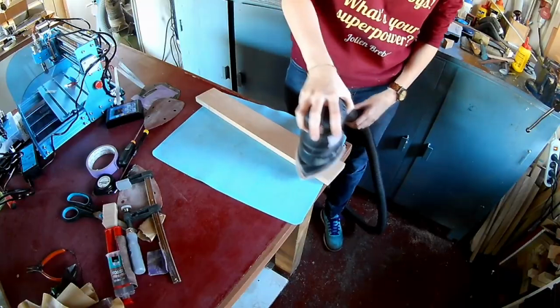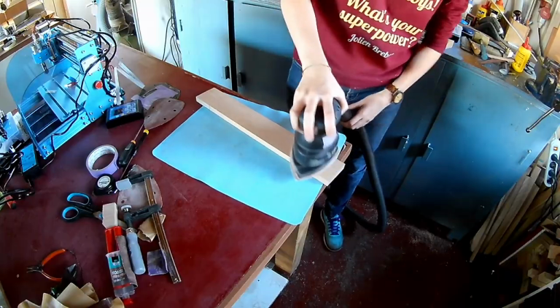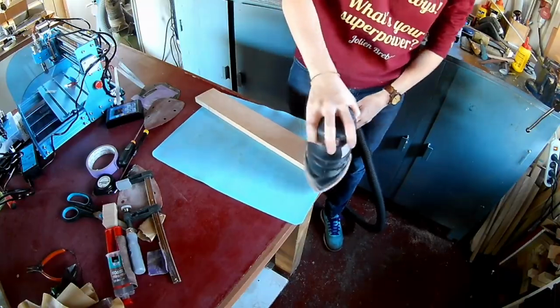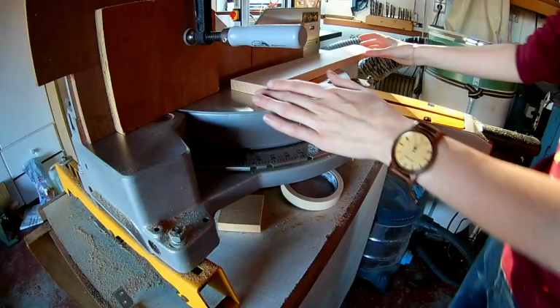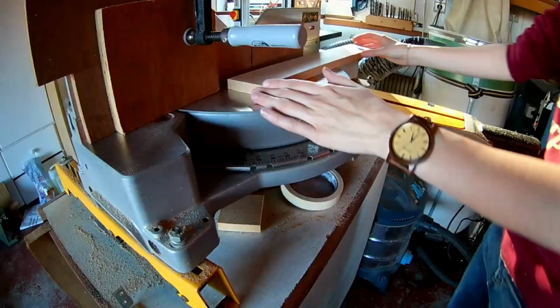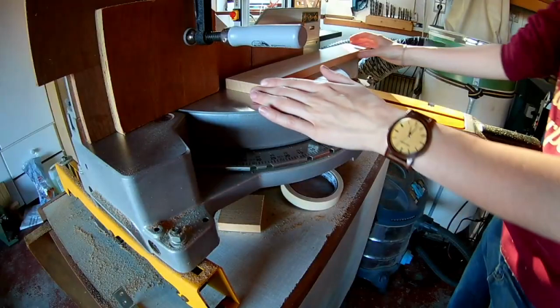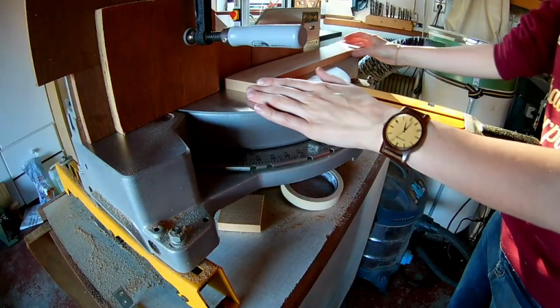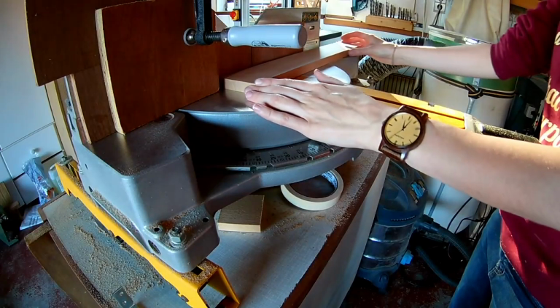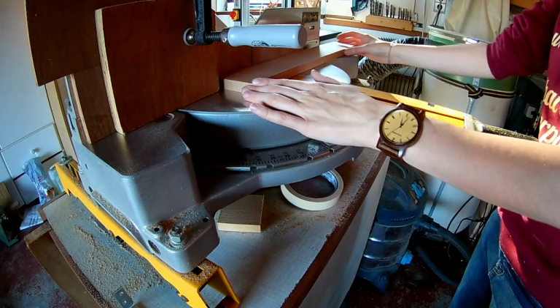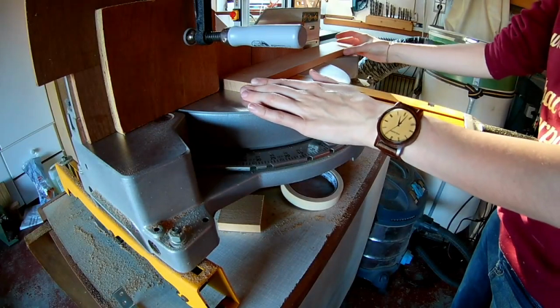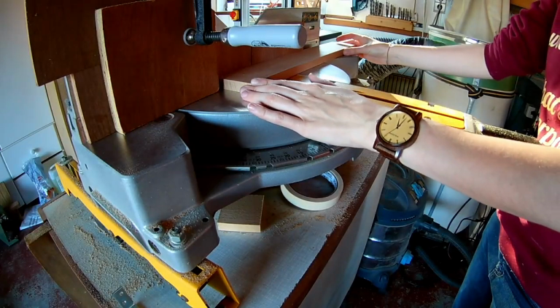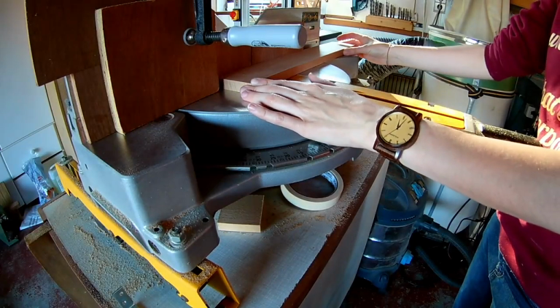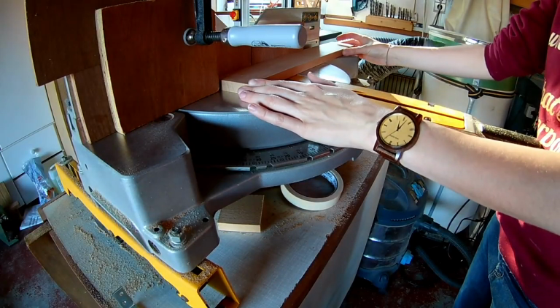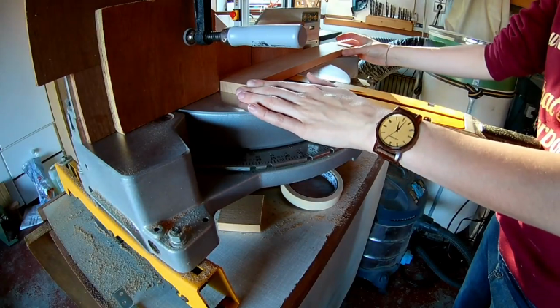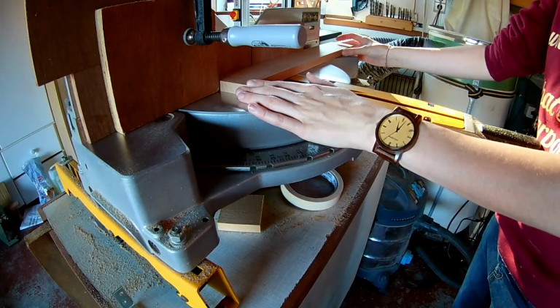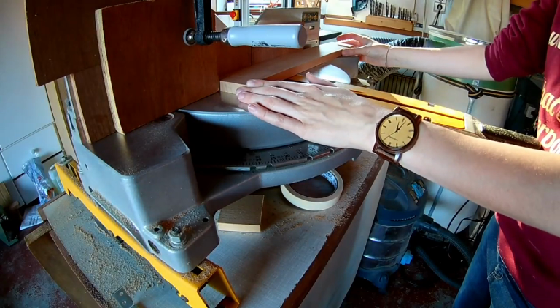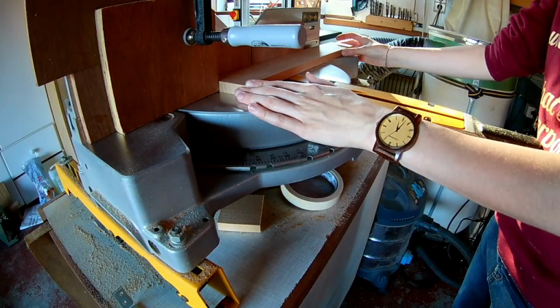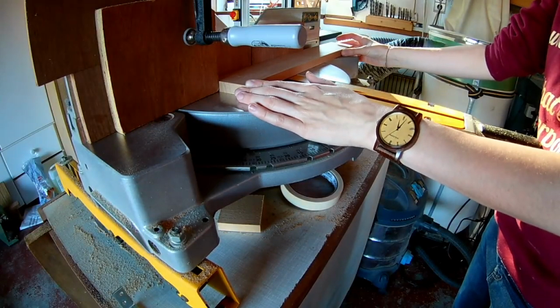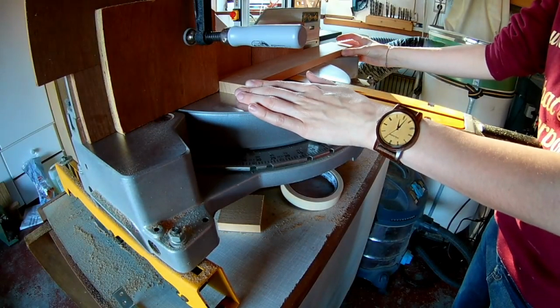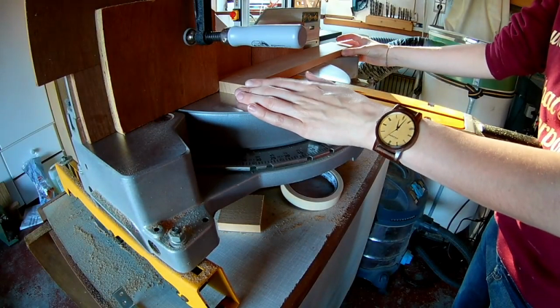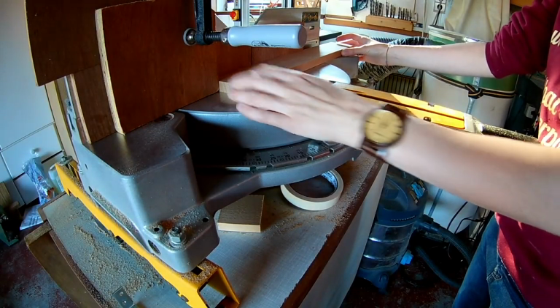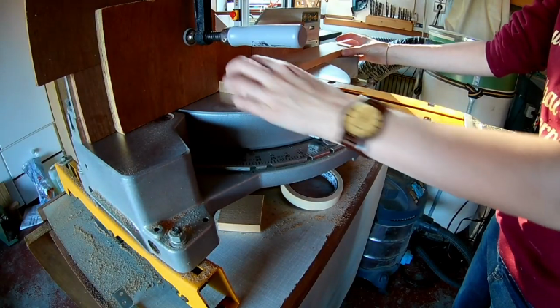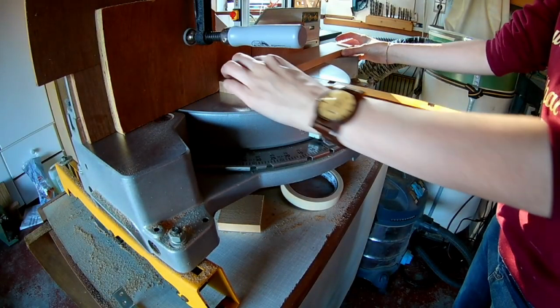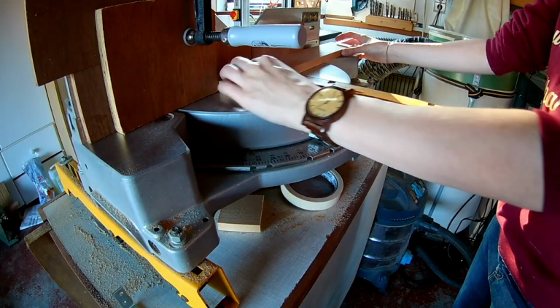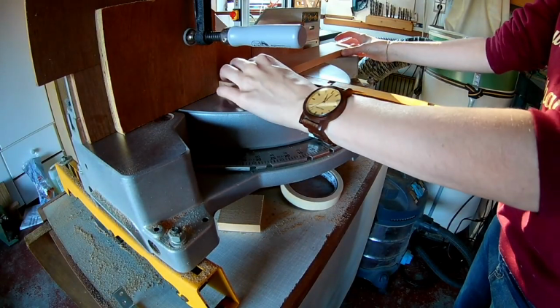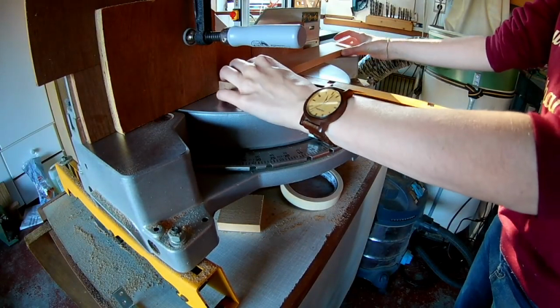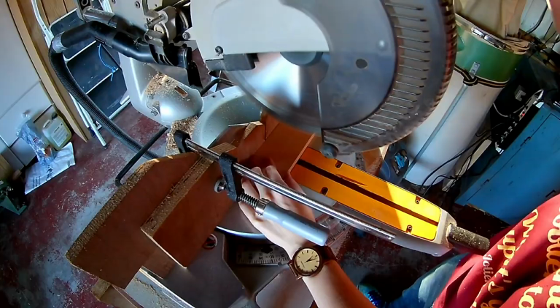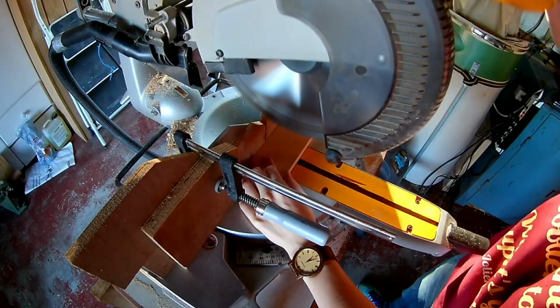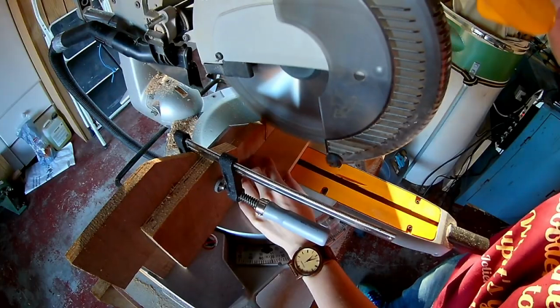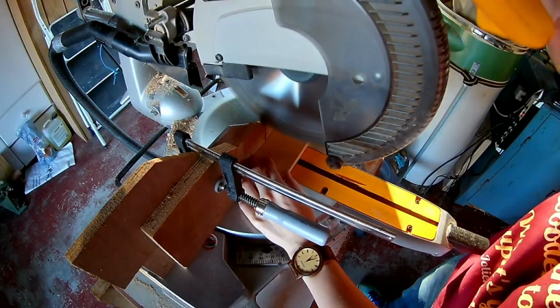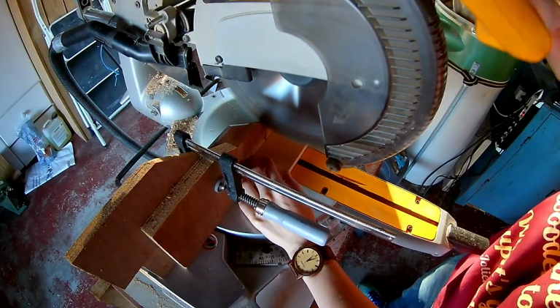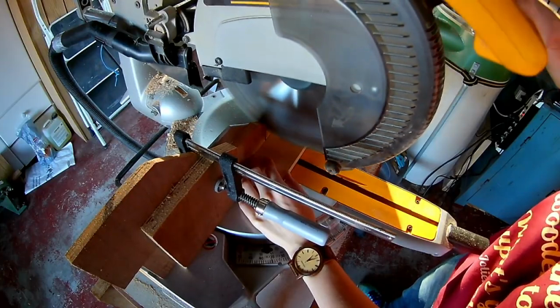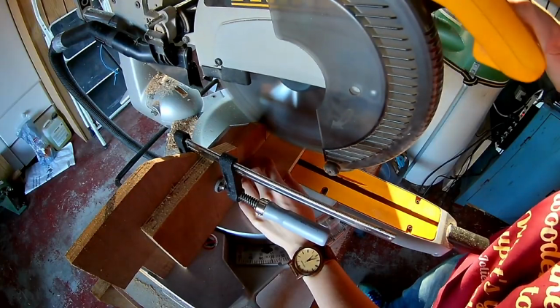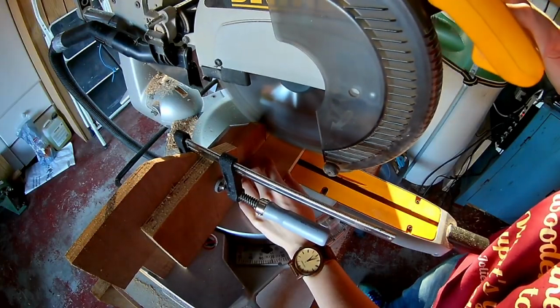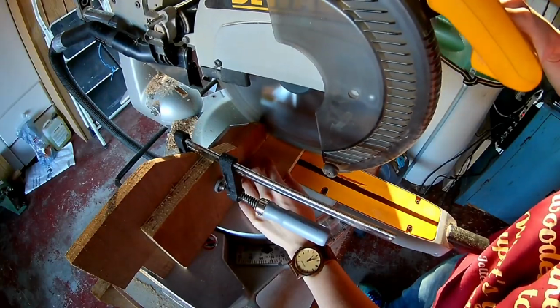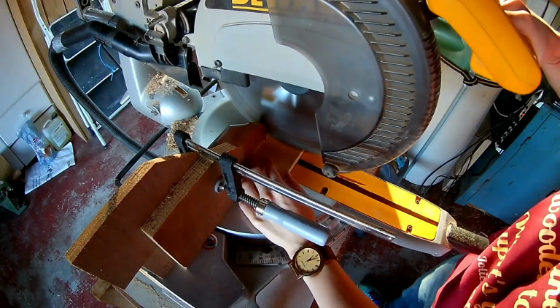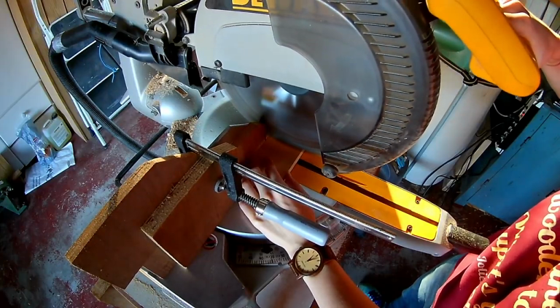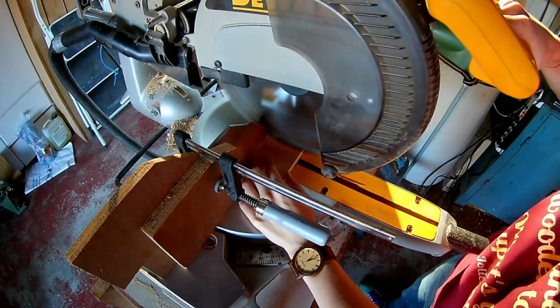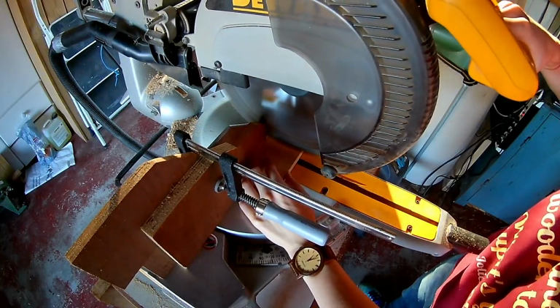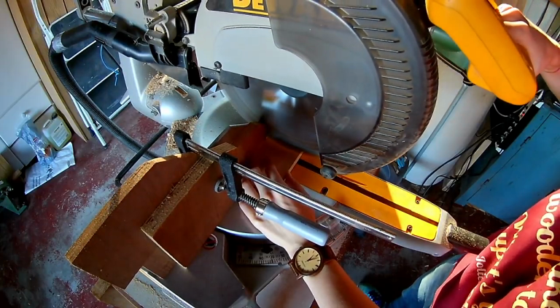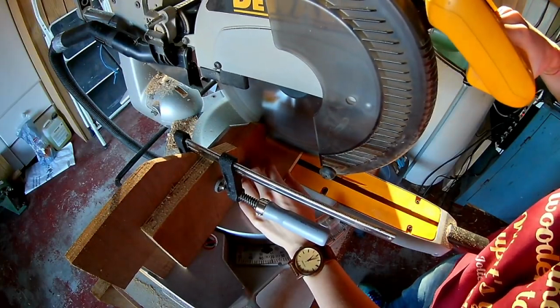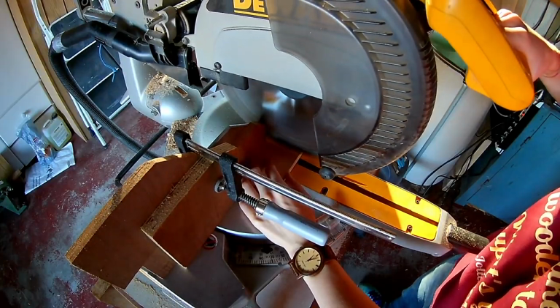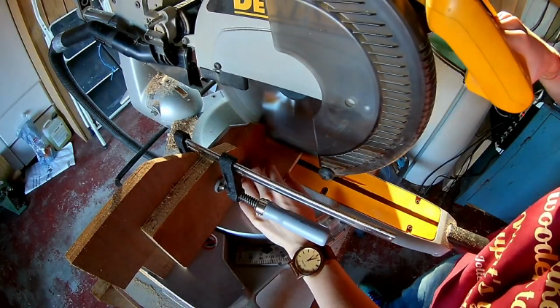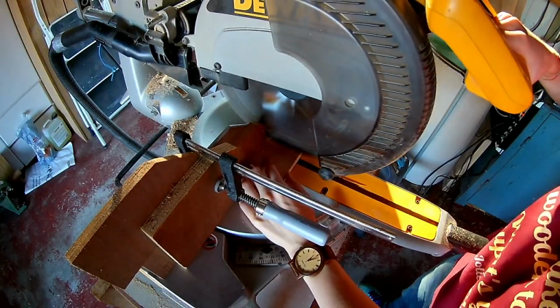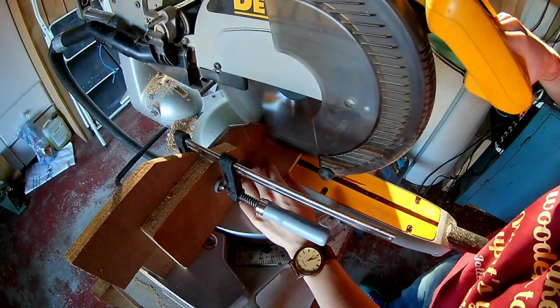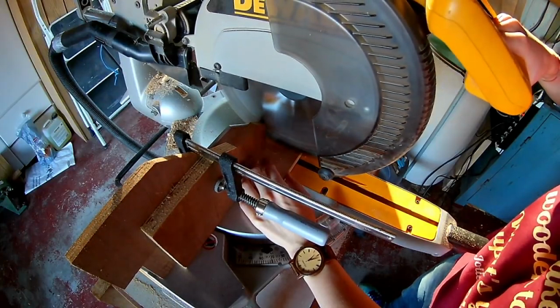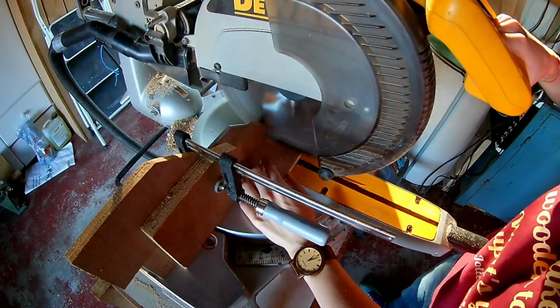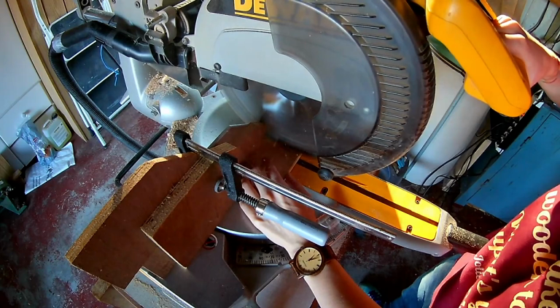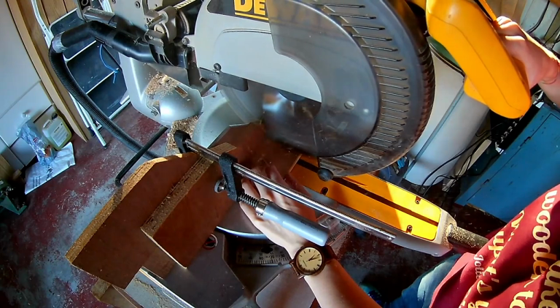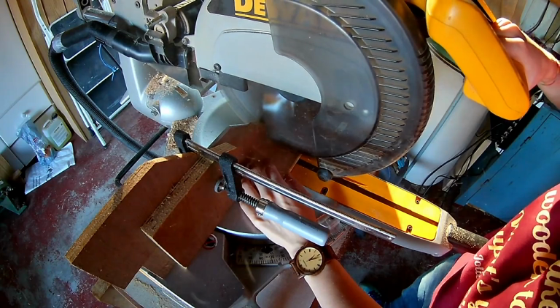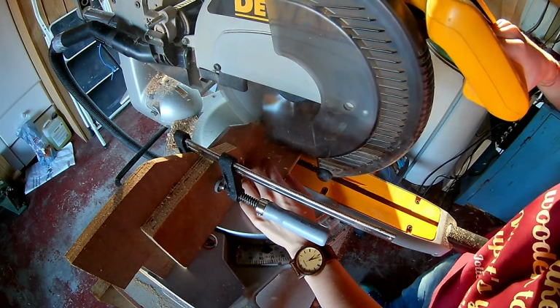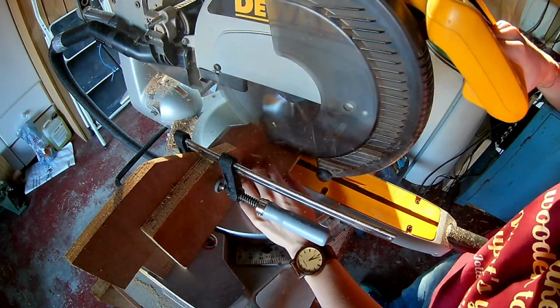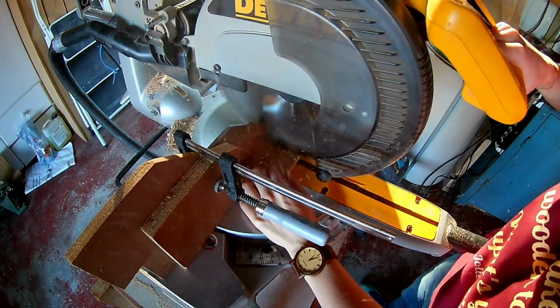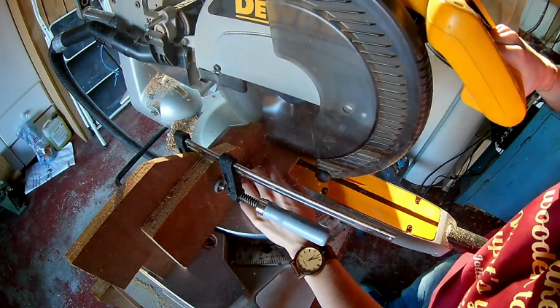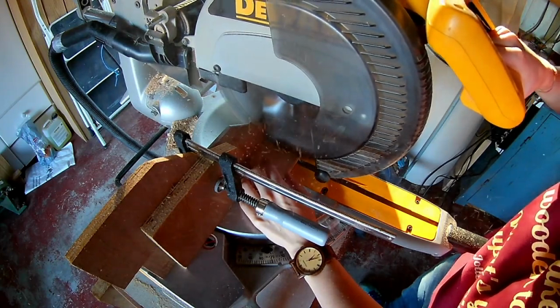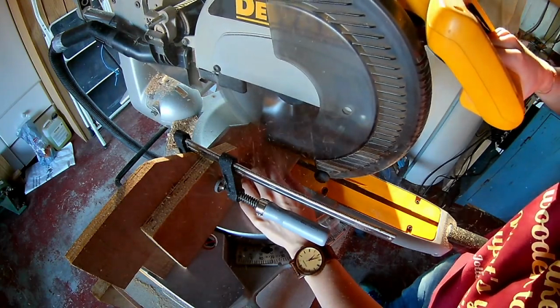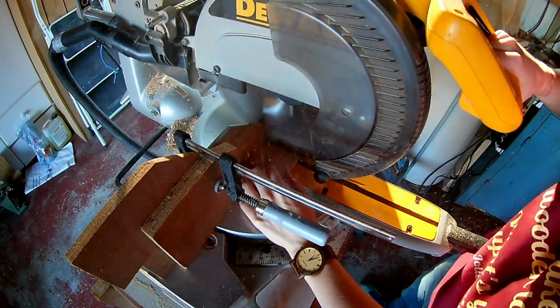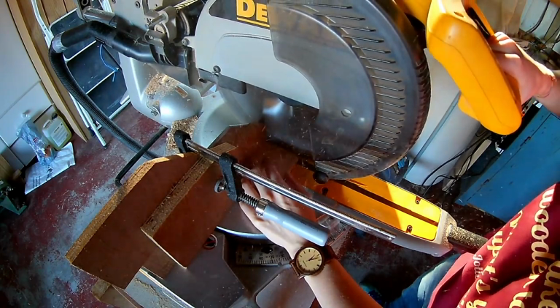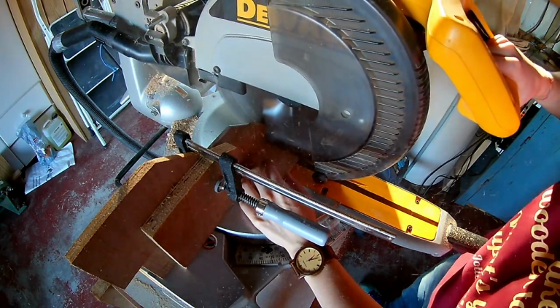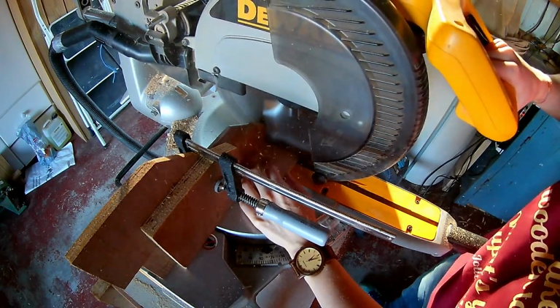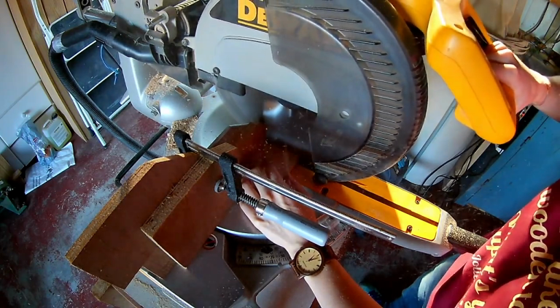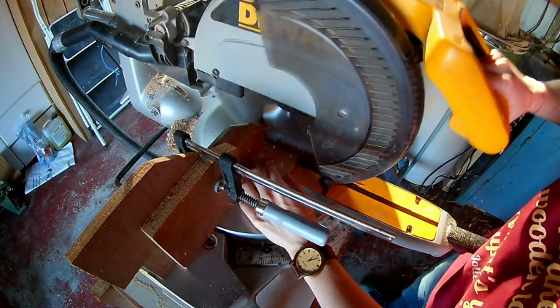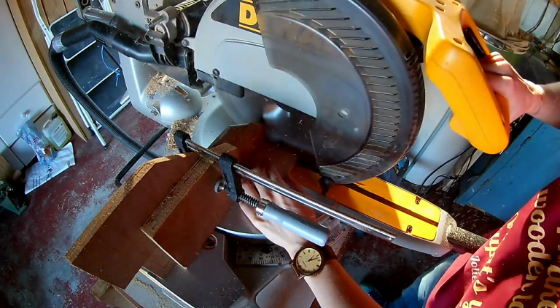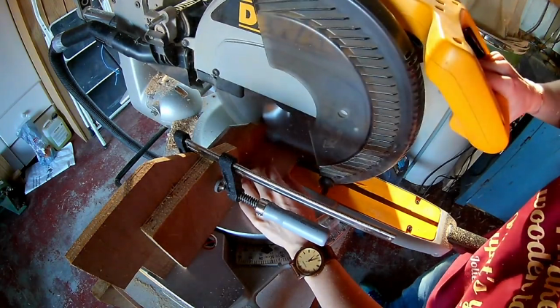Here you can see I'm cutting up my plank into wooden blocks so they will fit in my jig on the laser.